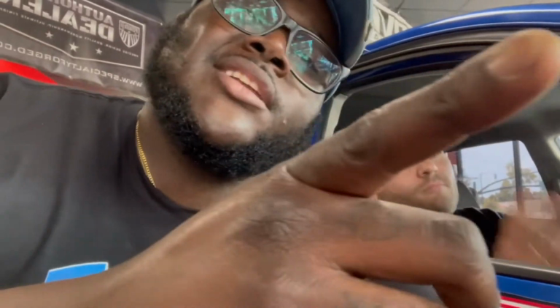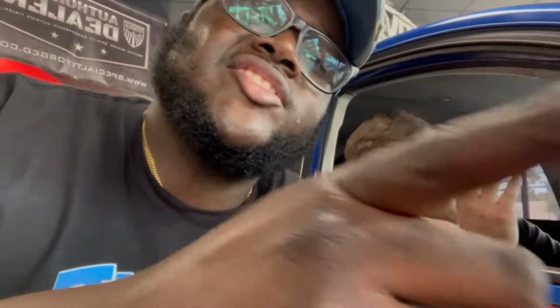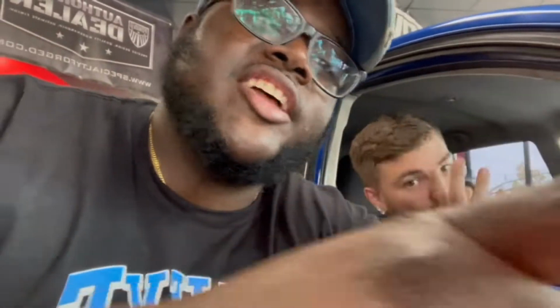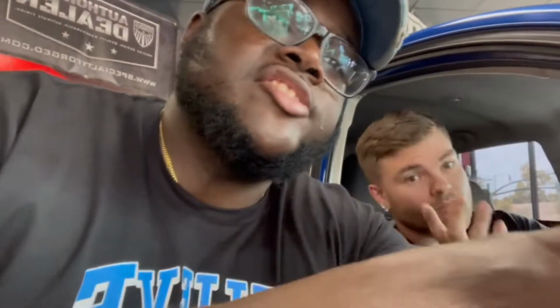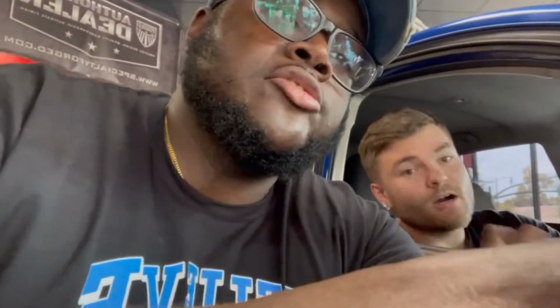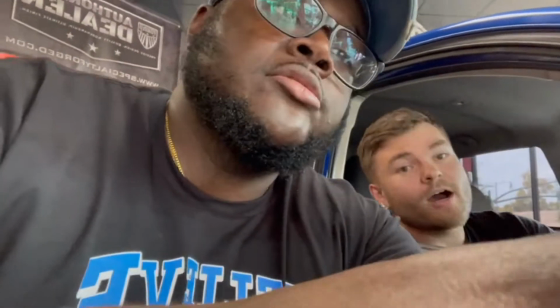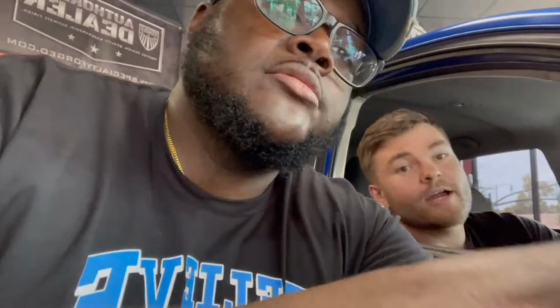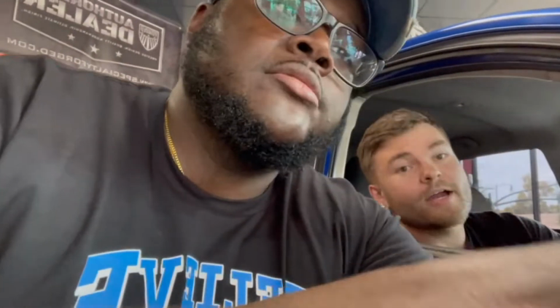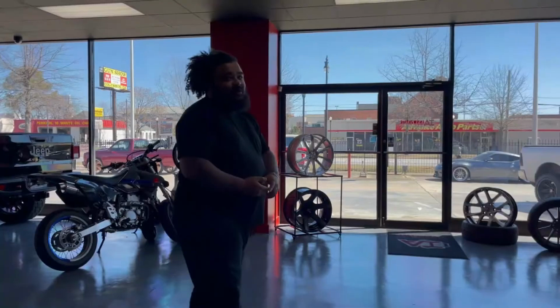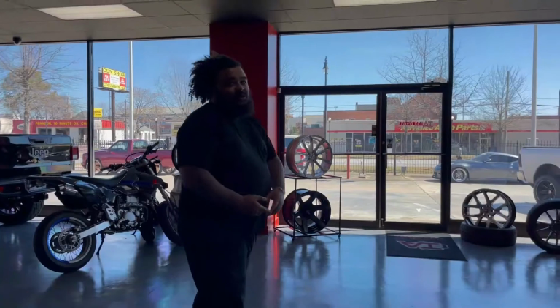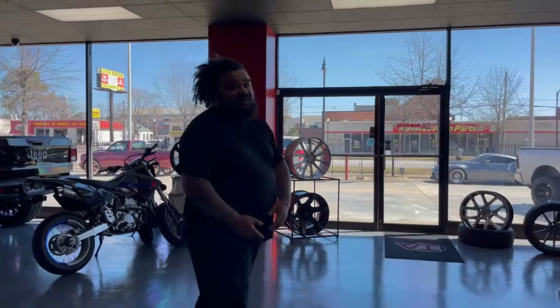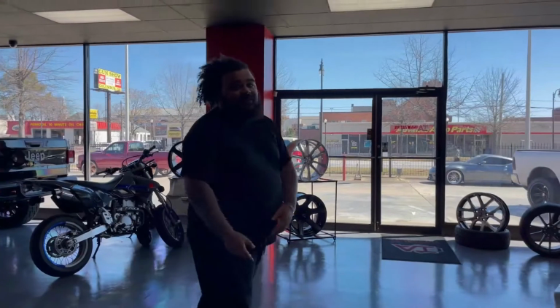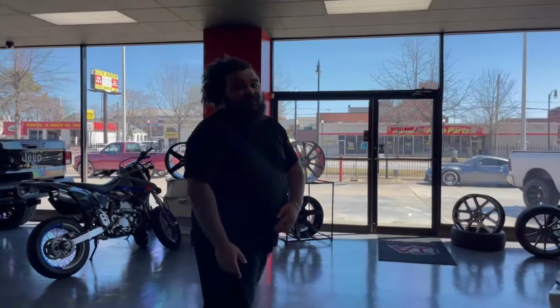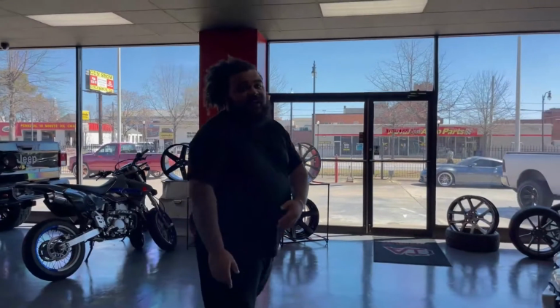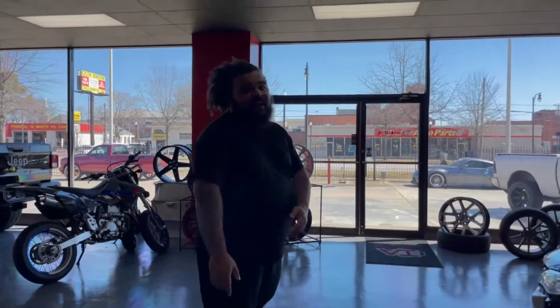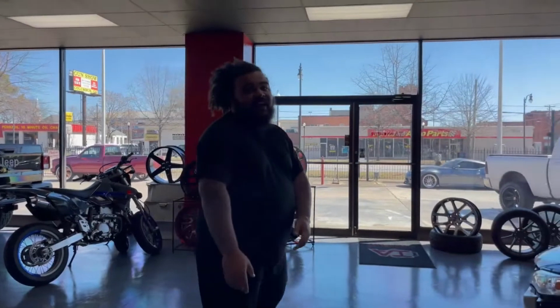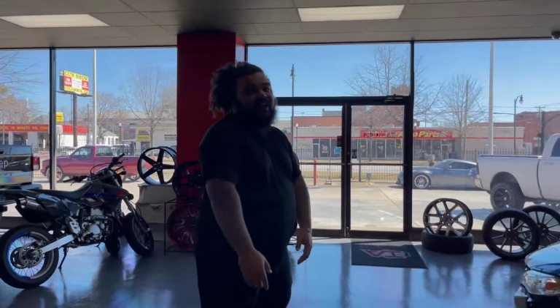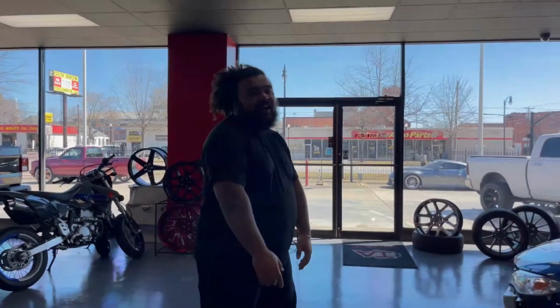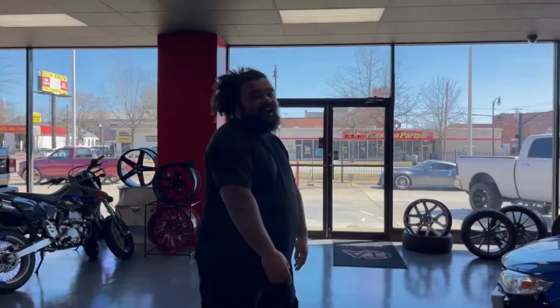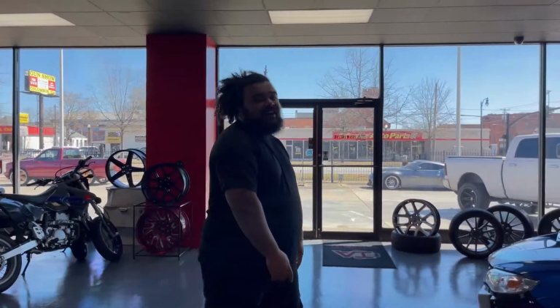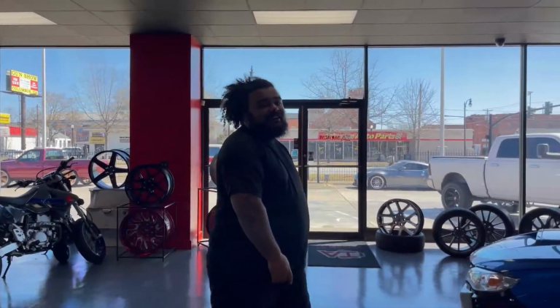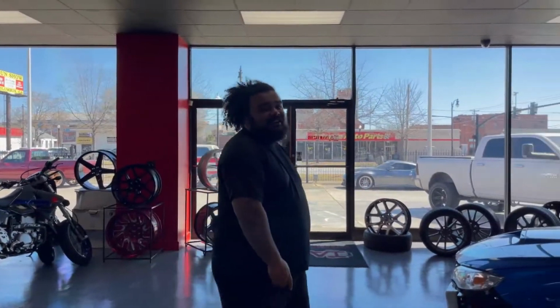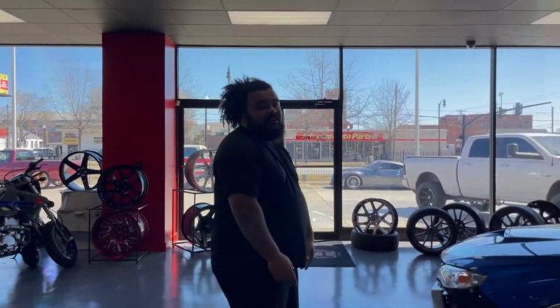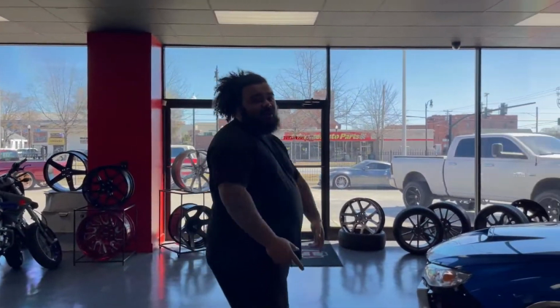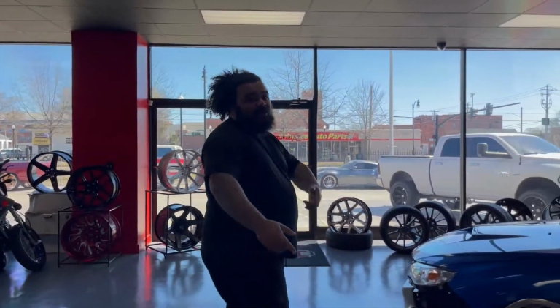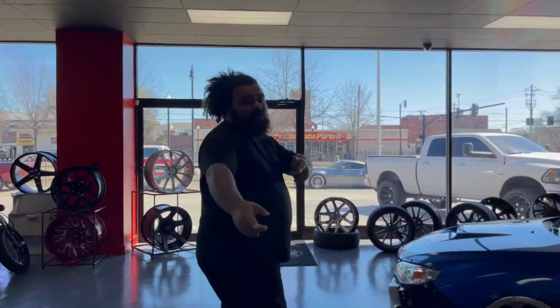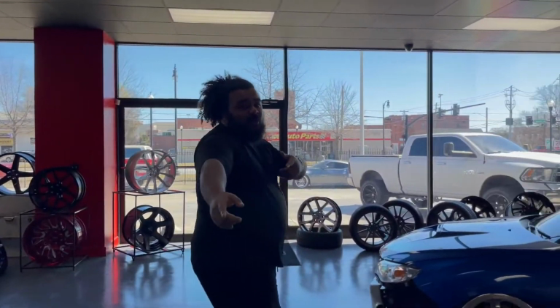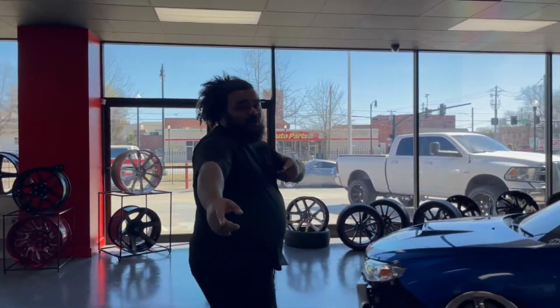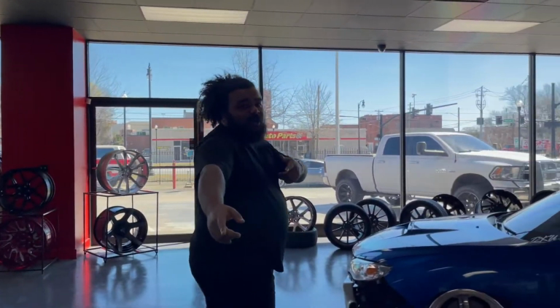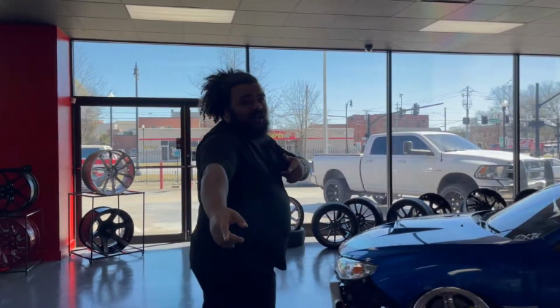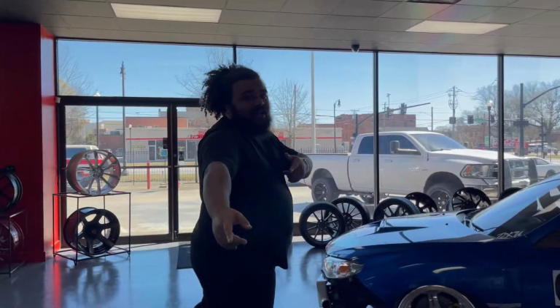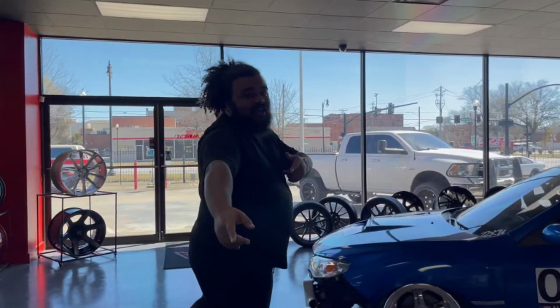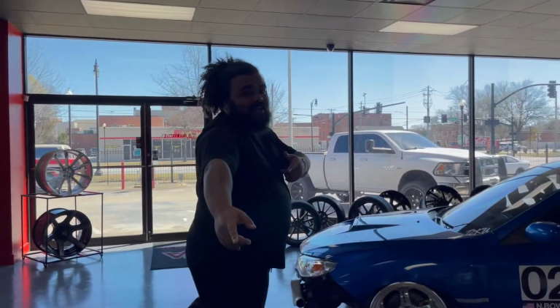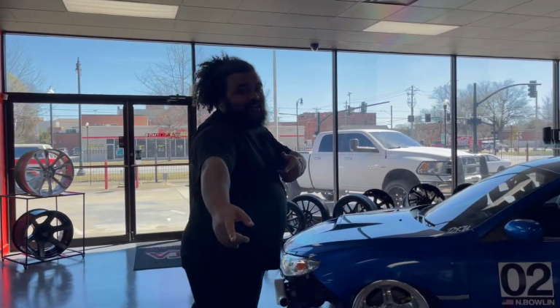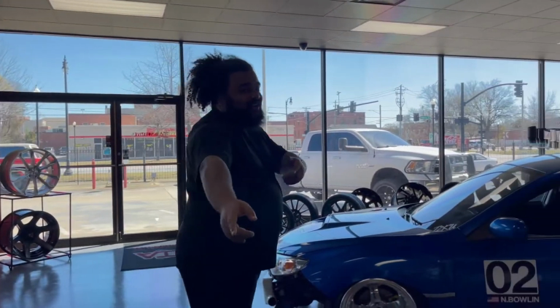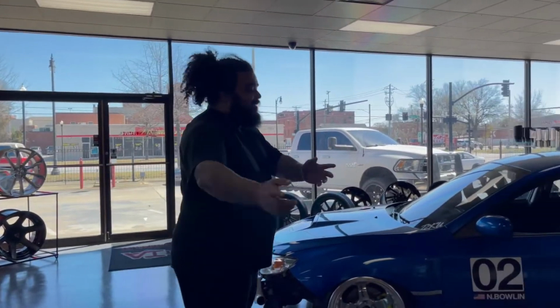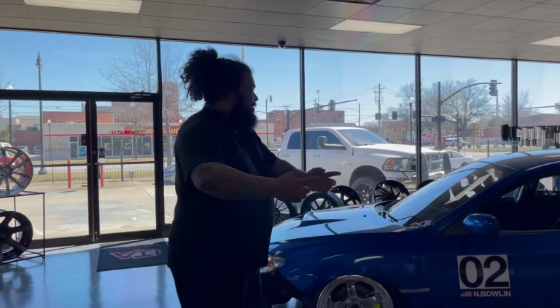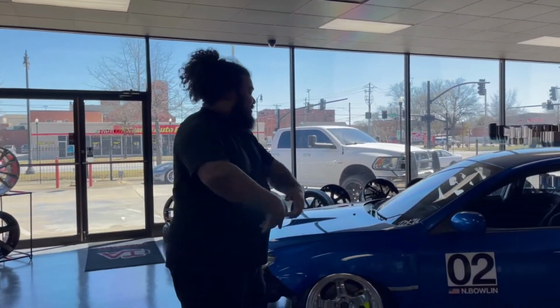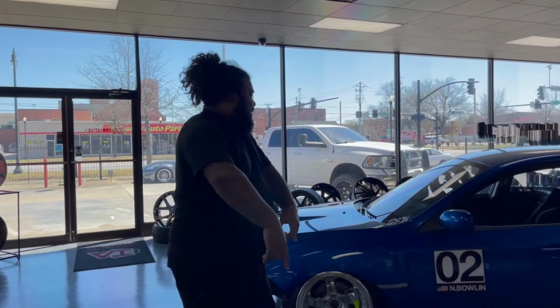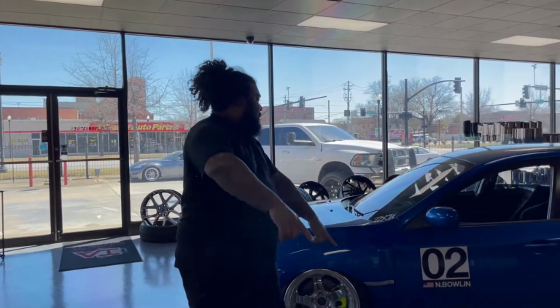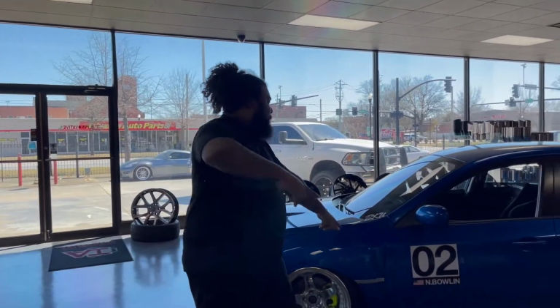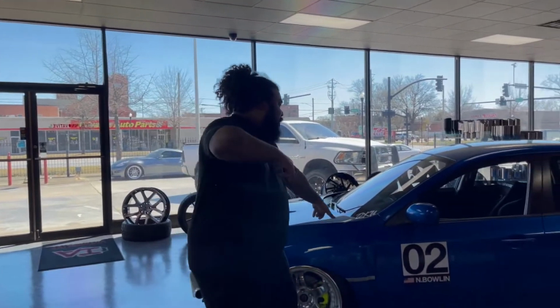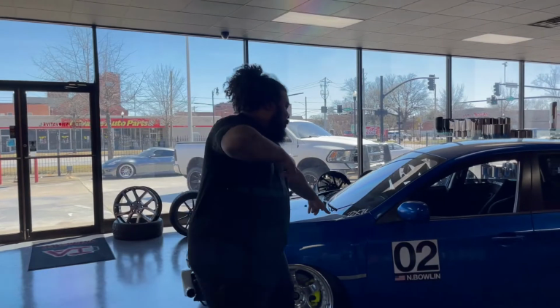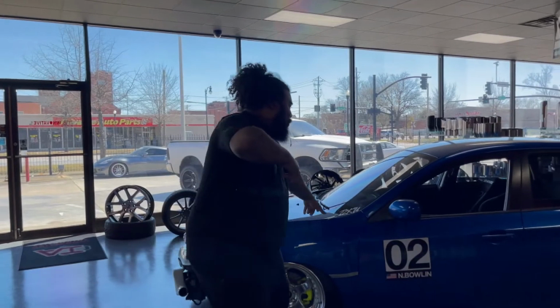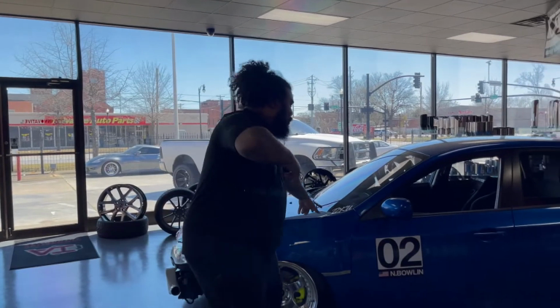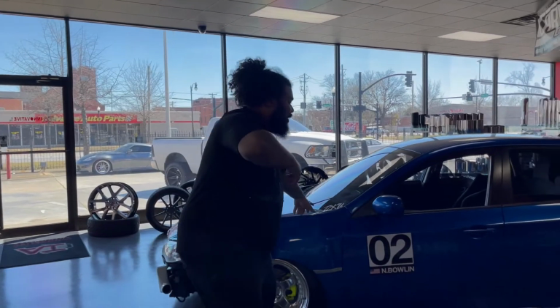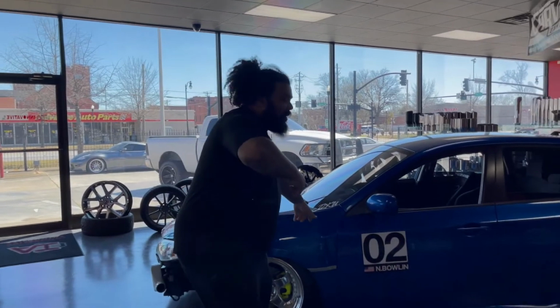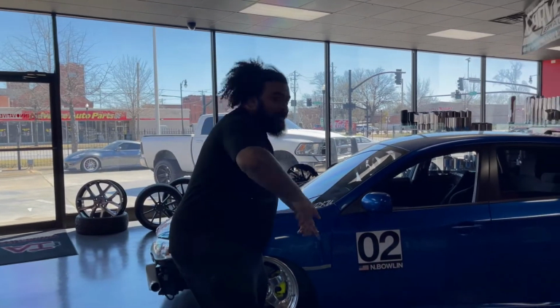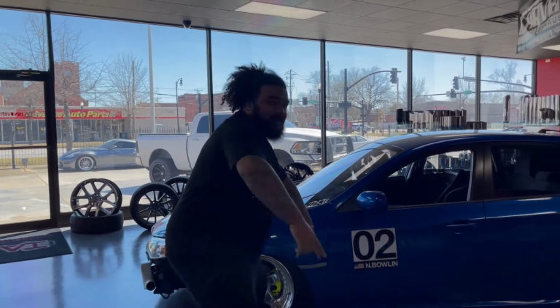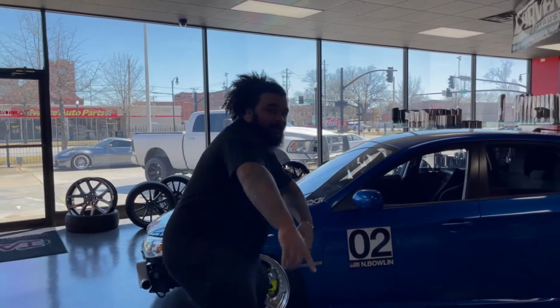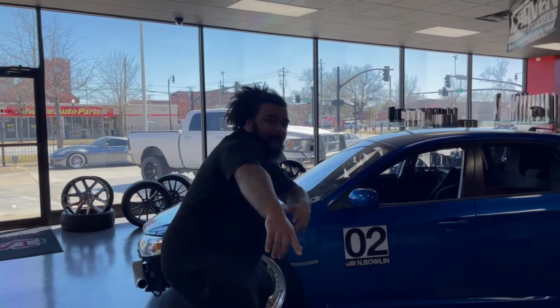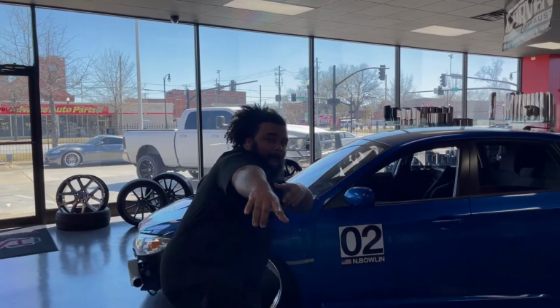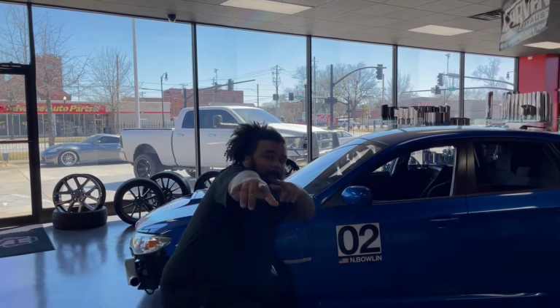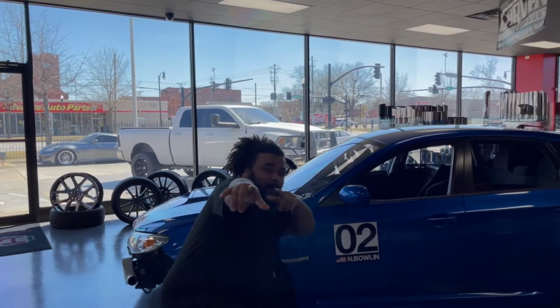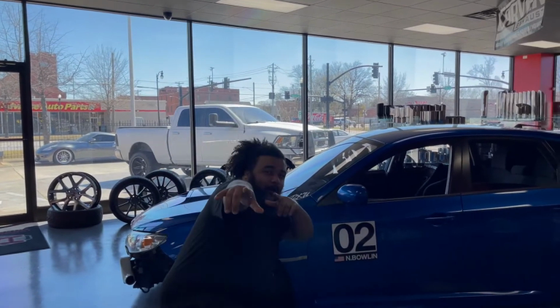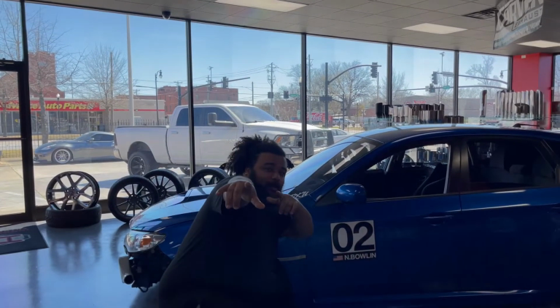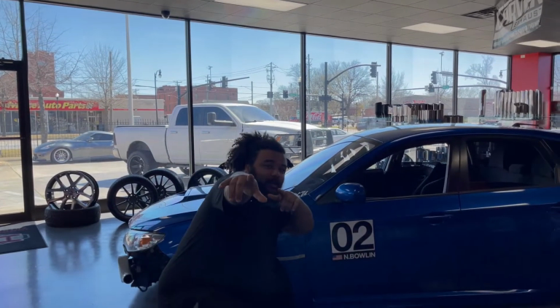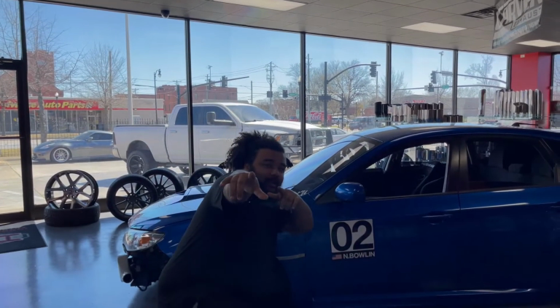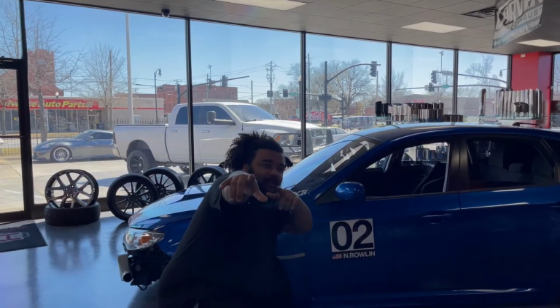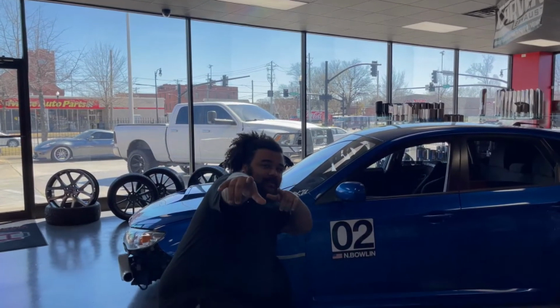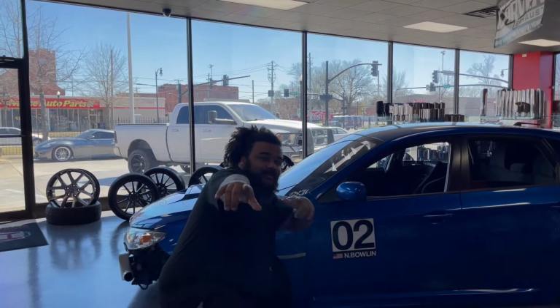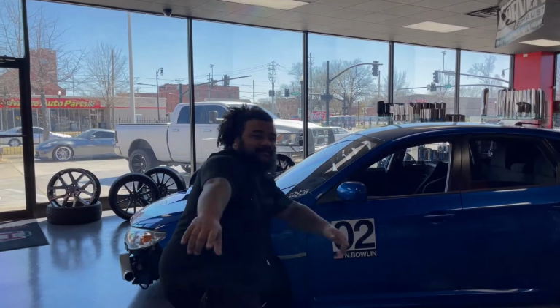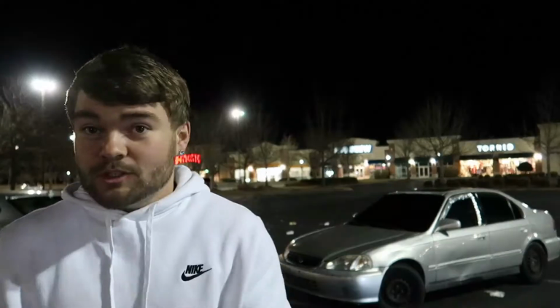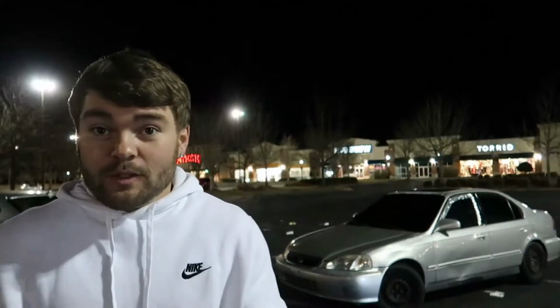Stay tuned. We fly high, no lie, it's Nick Bowlin — Bowlin!